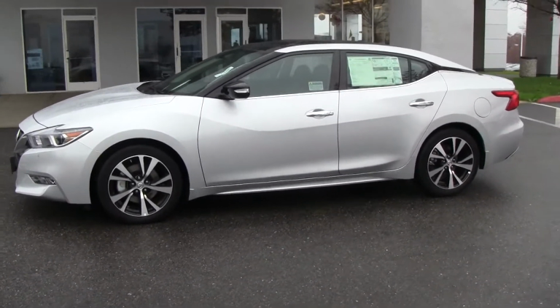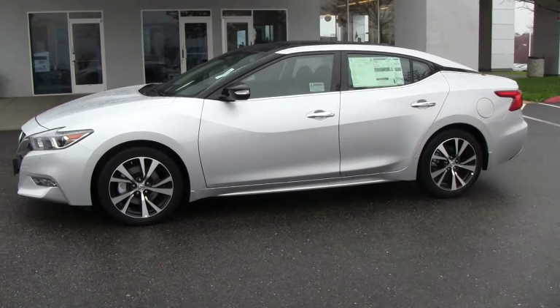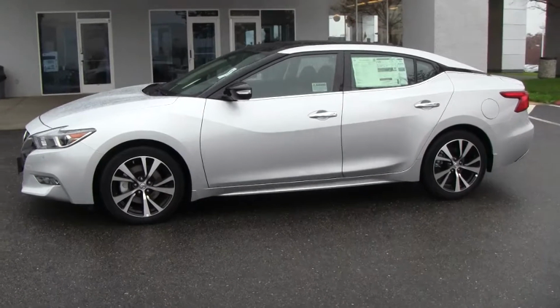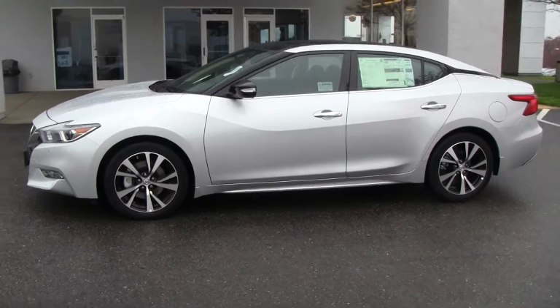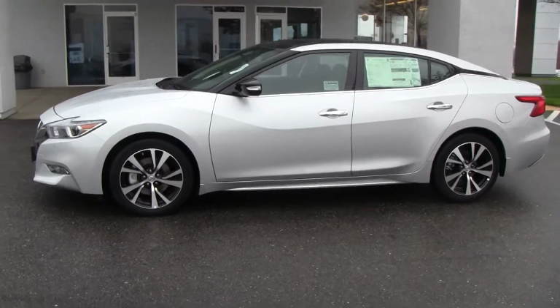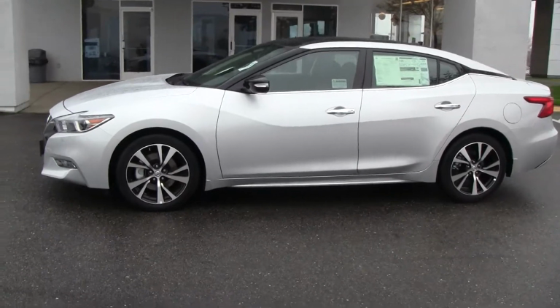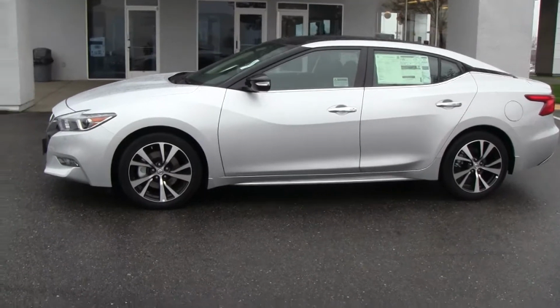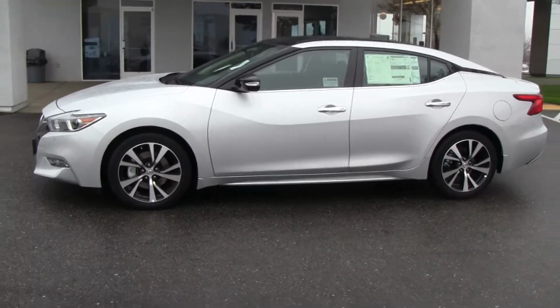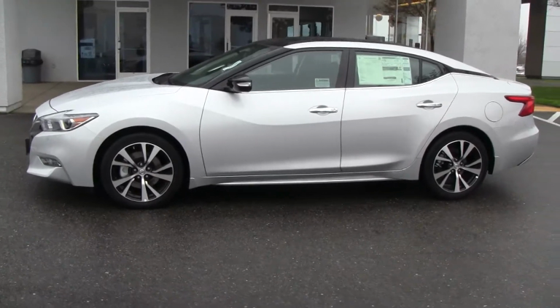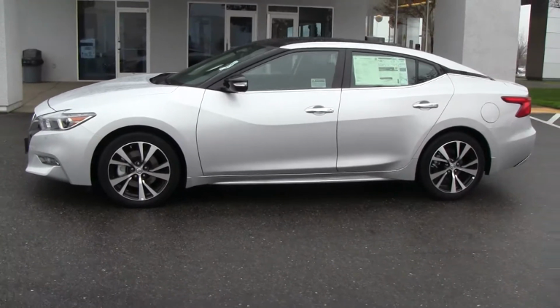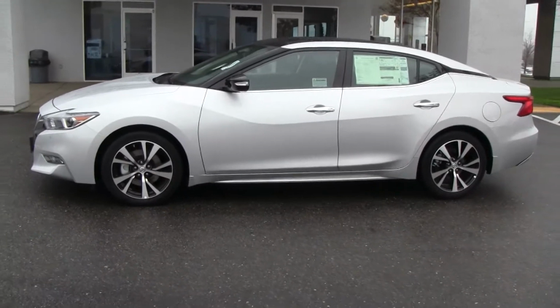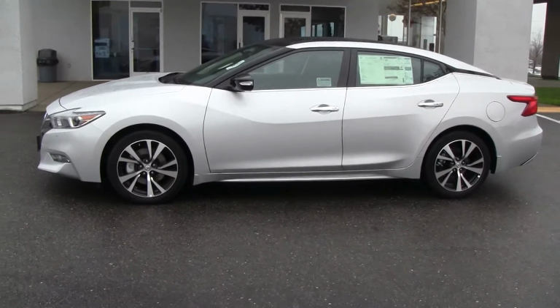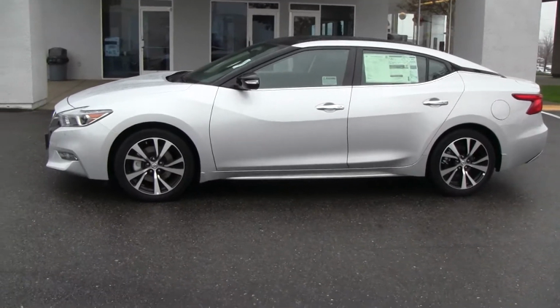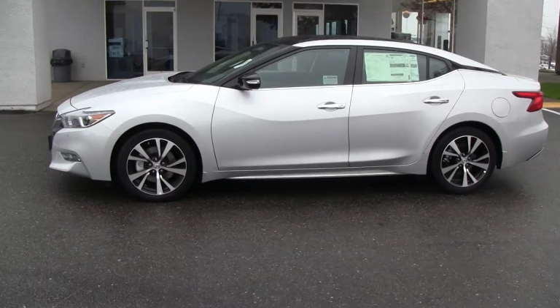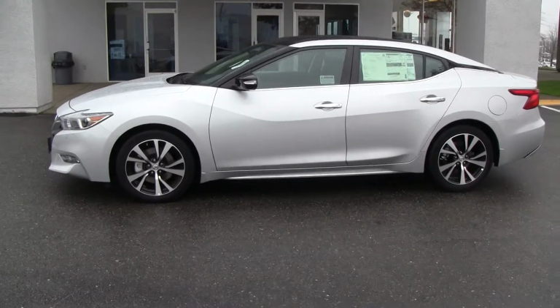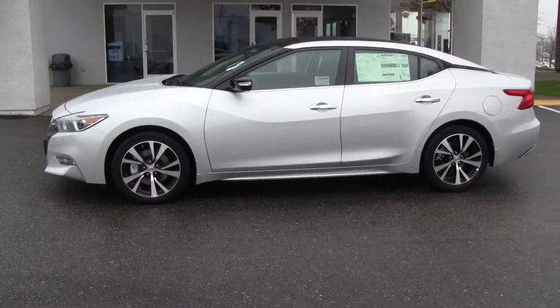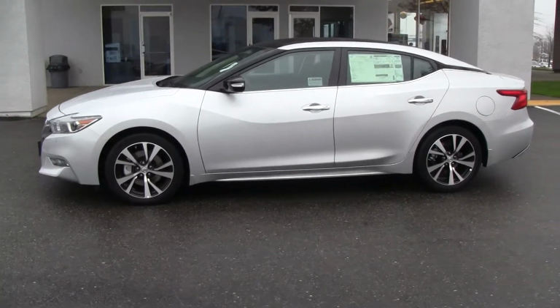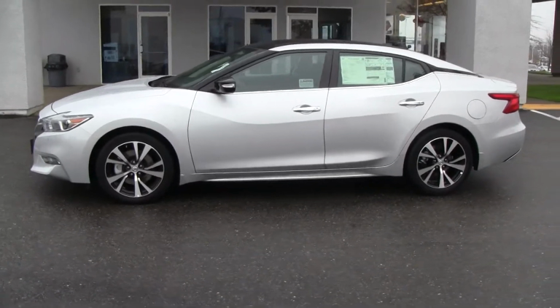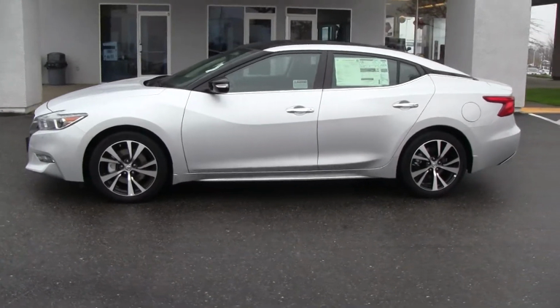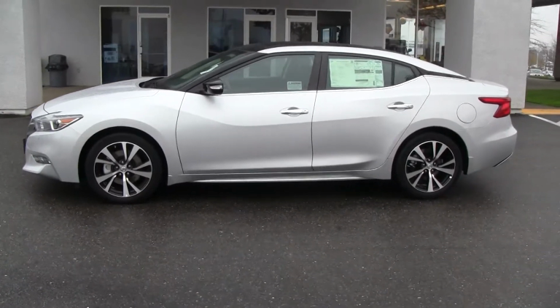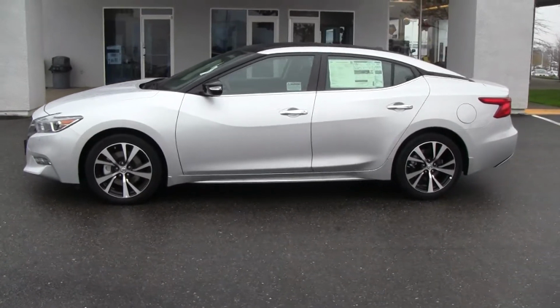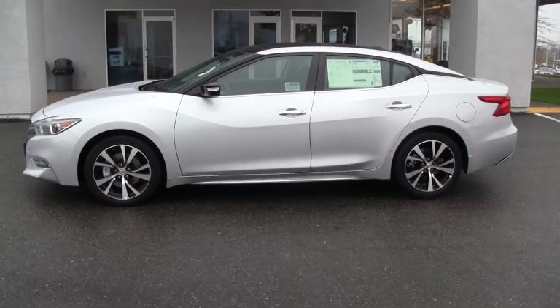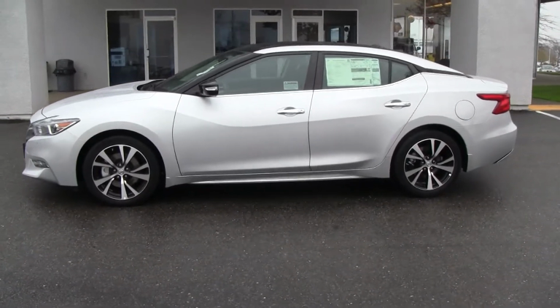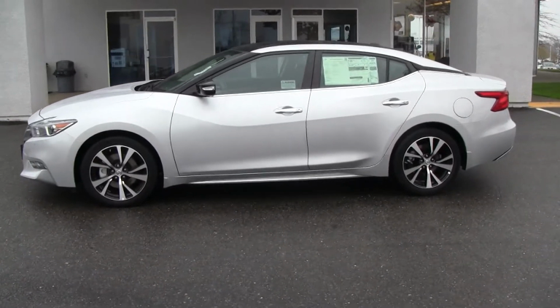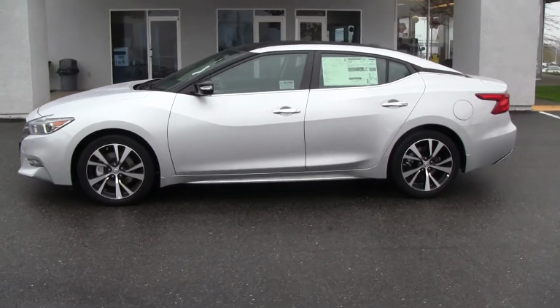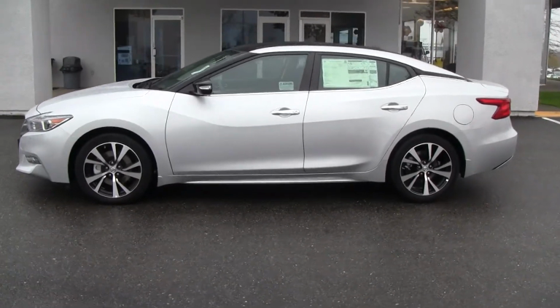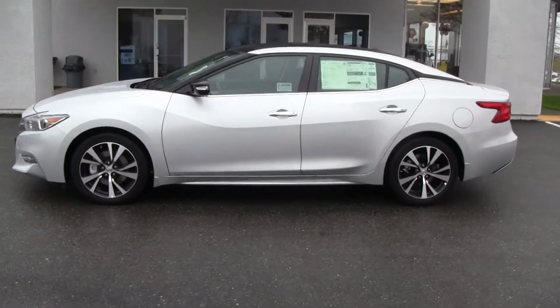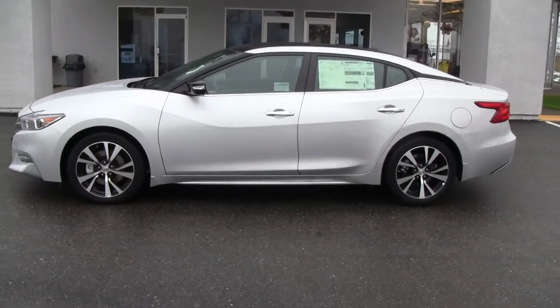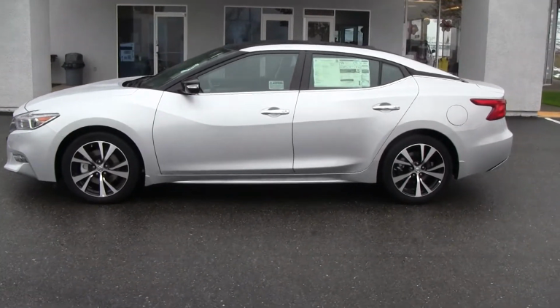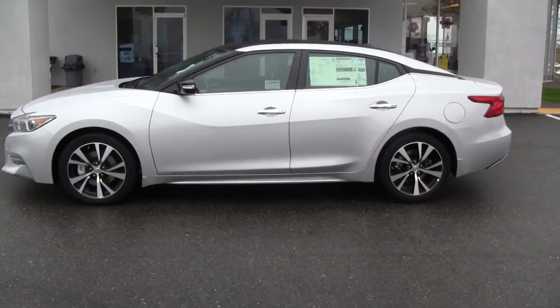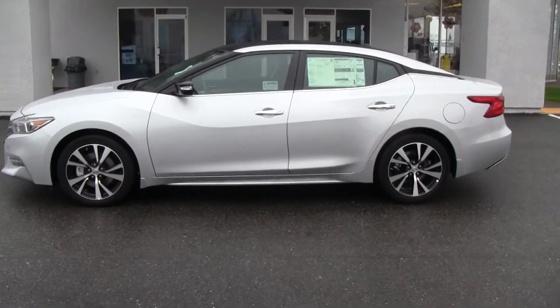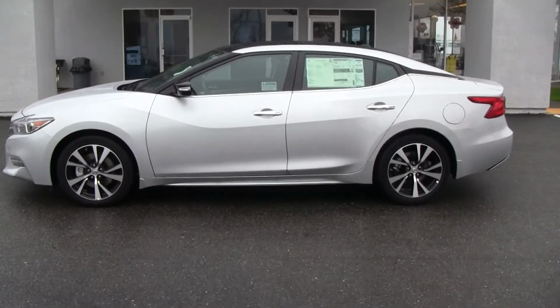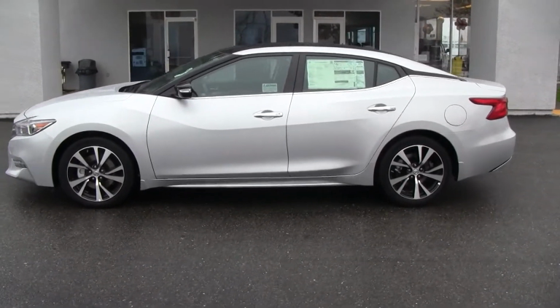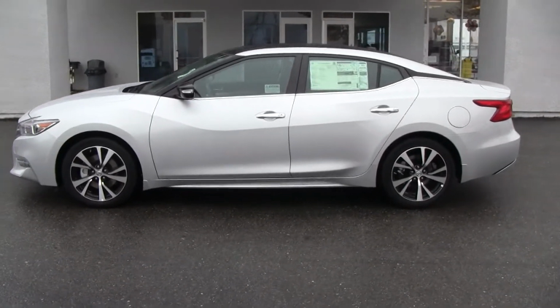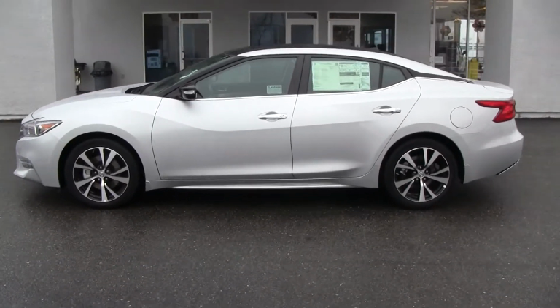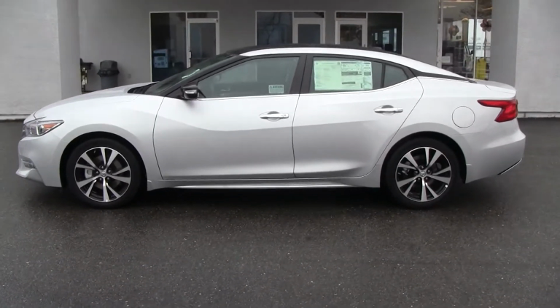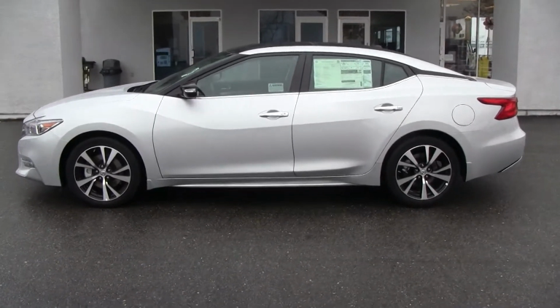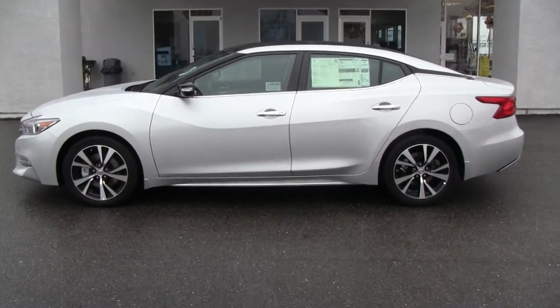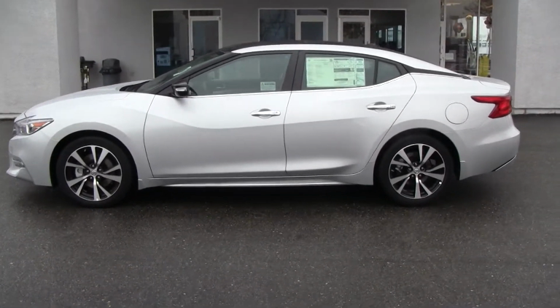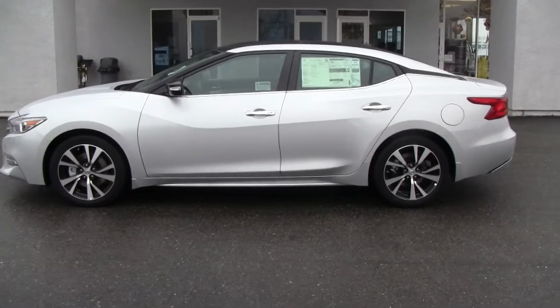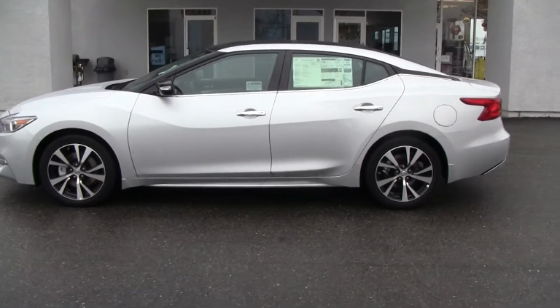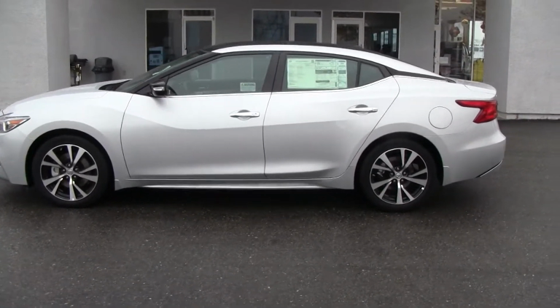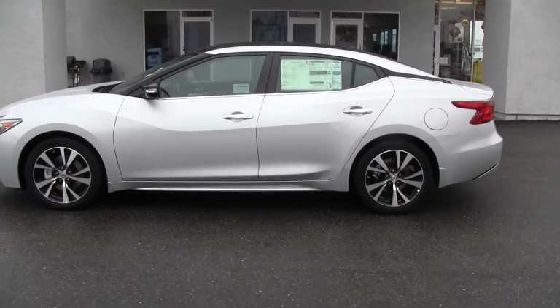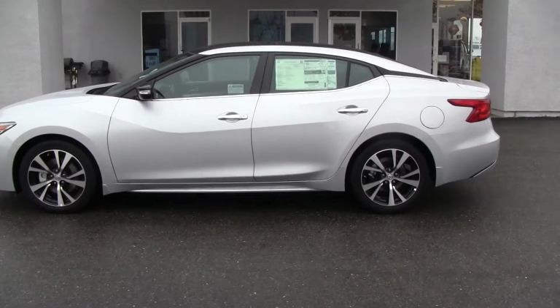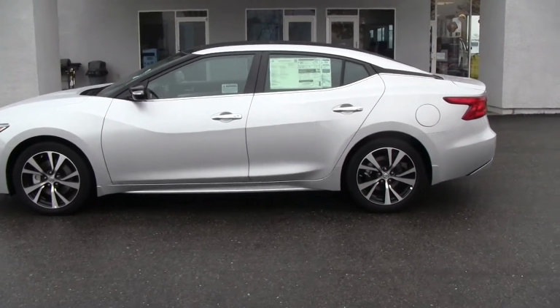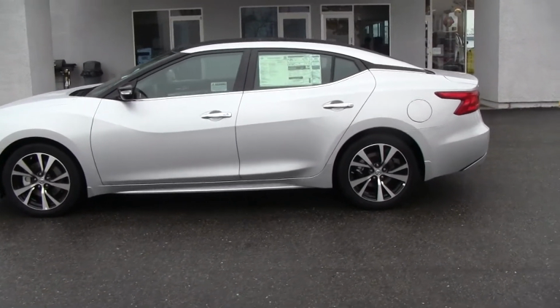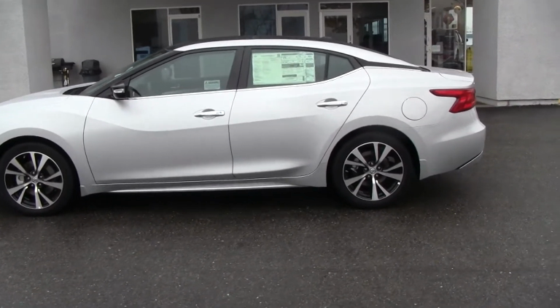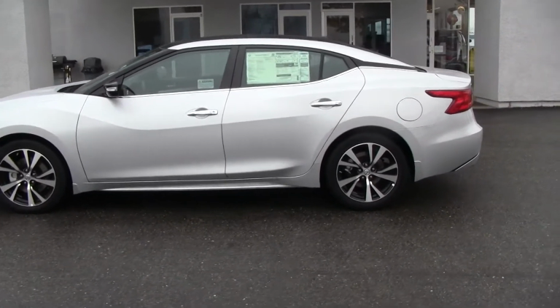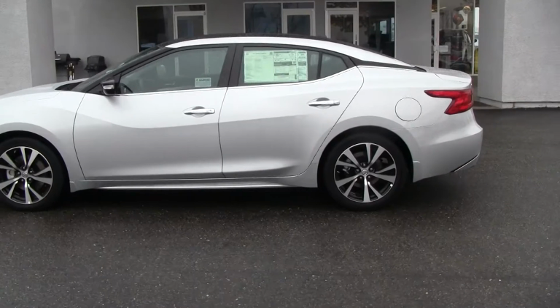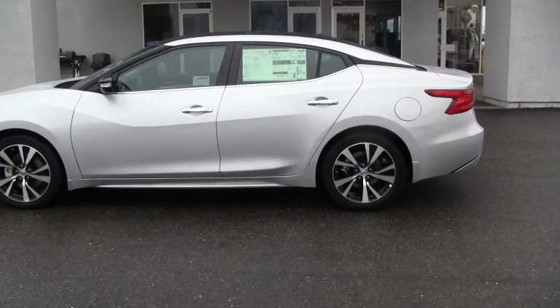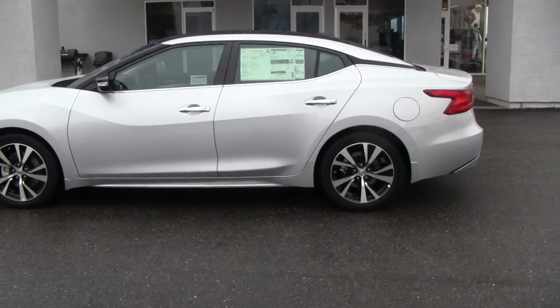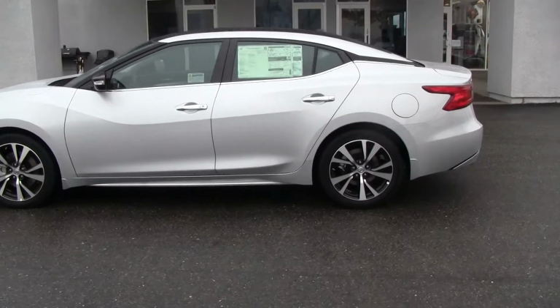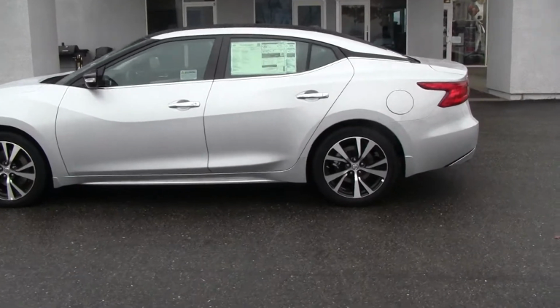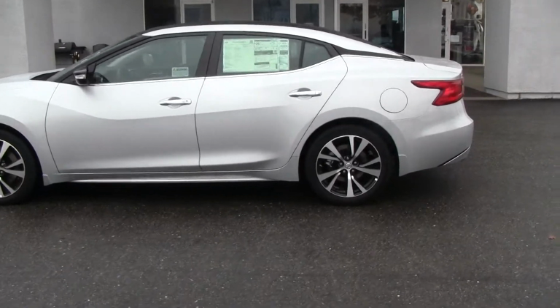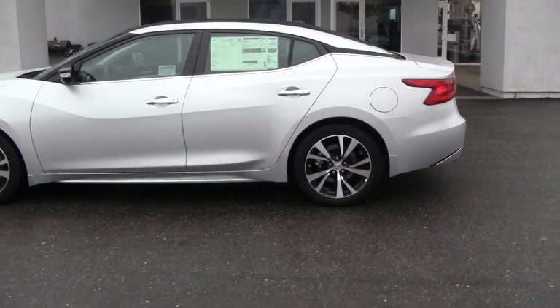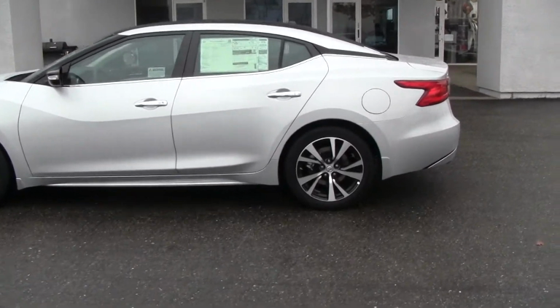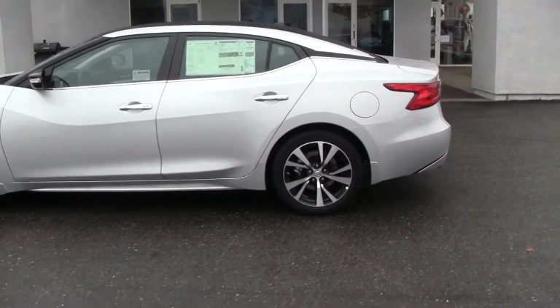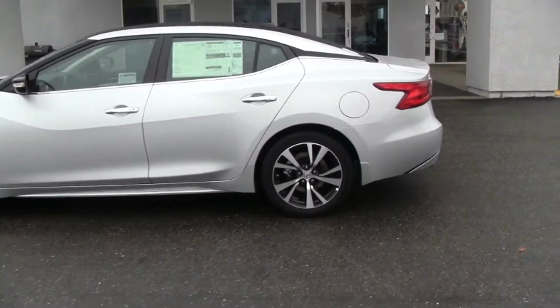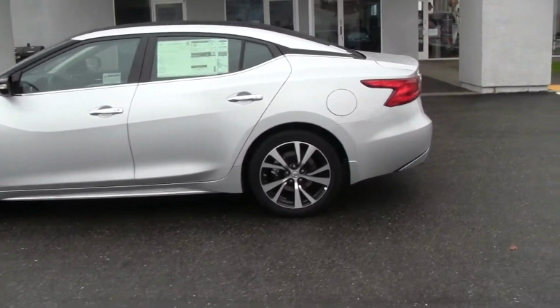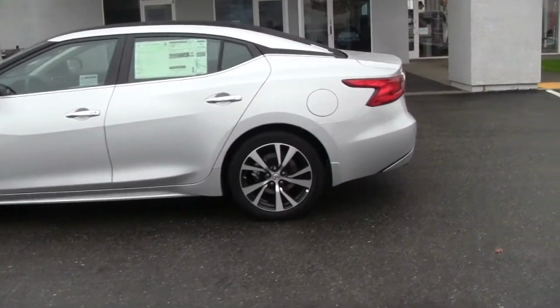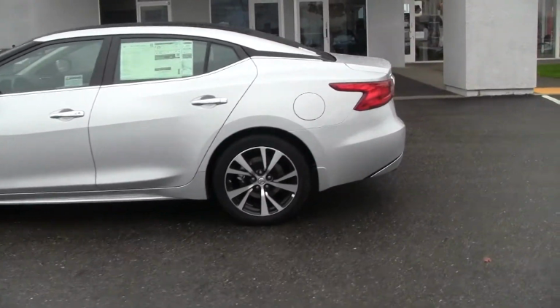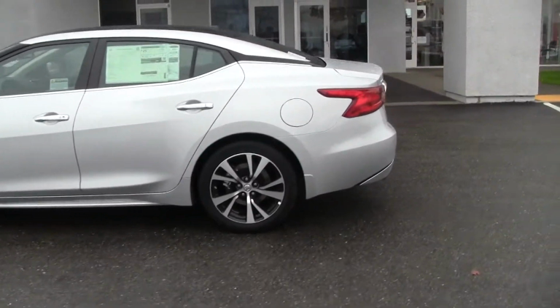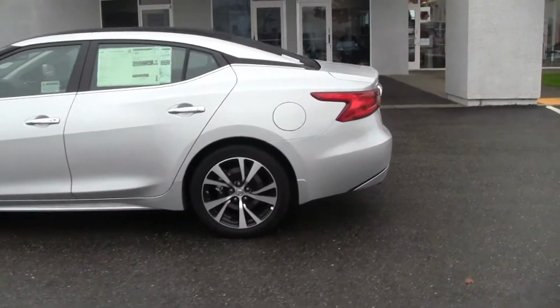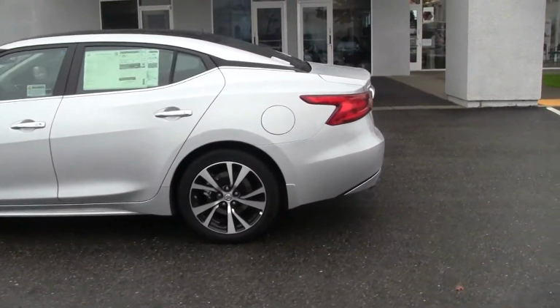You got 18-inch wheels here — these are machined aluminum alloy. Very, very good-looking car.